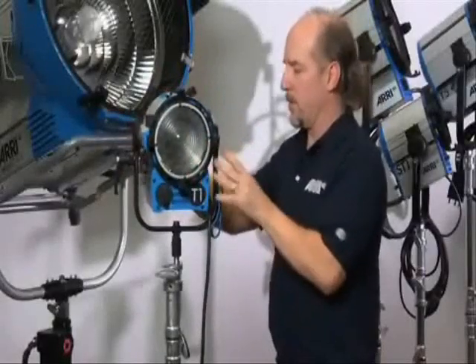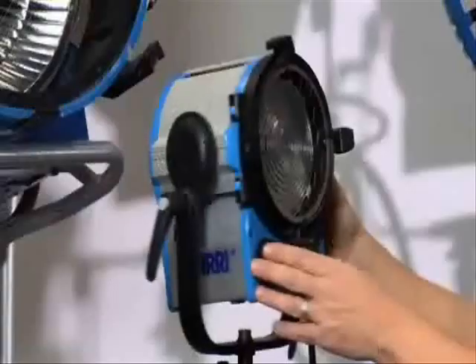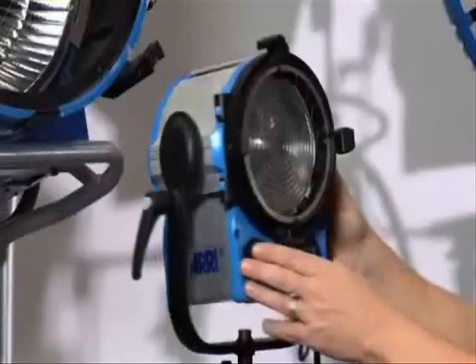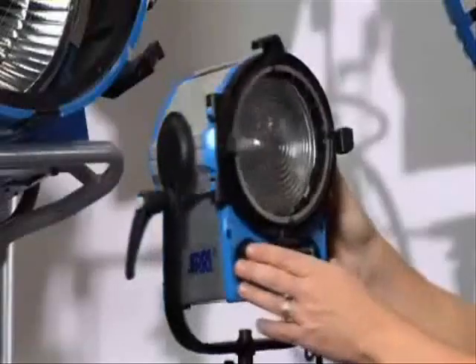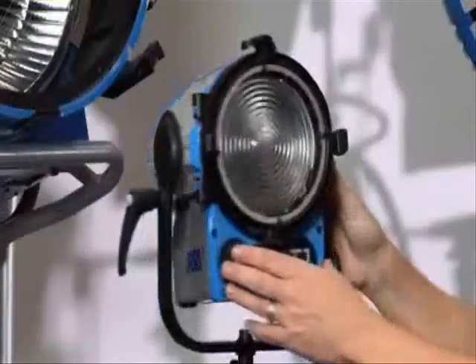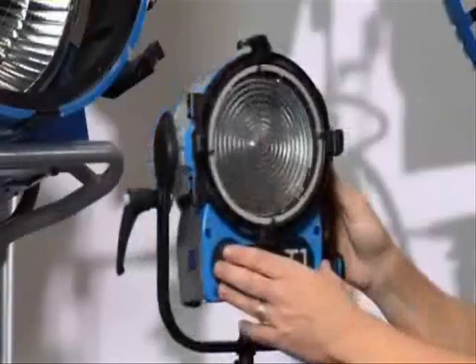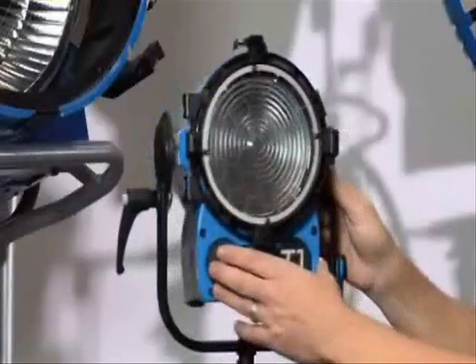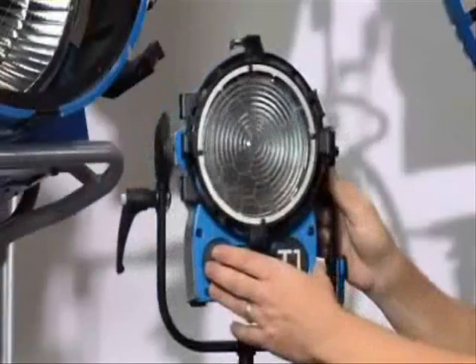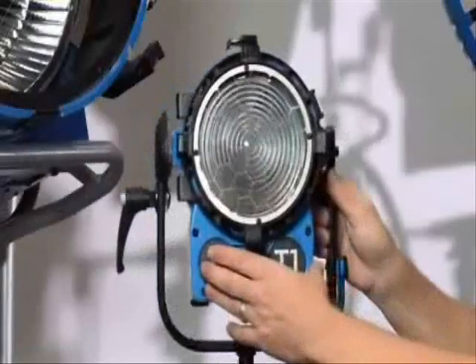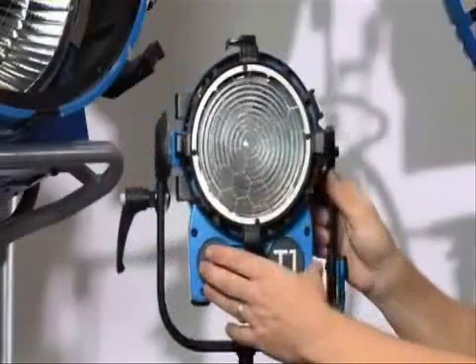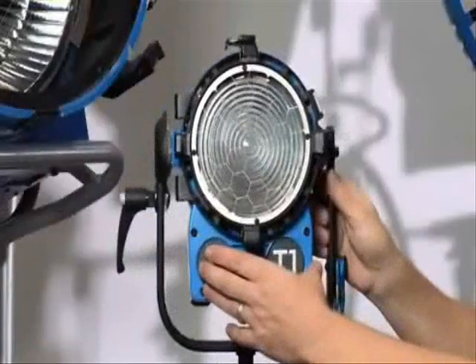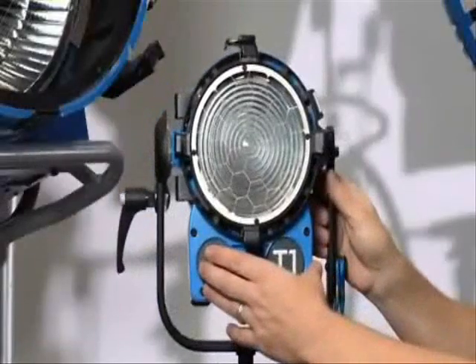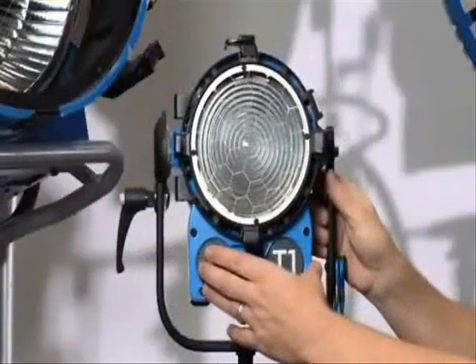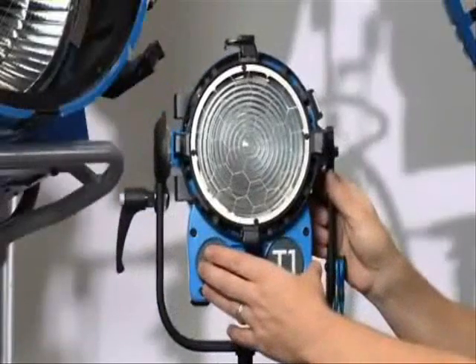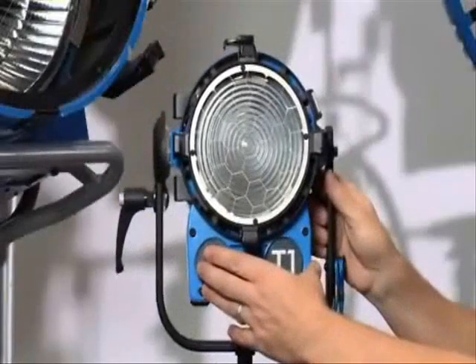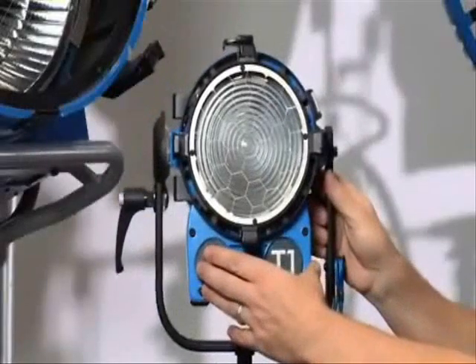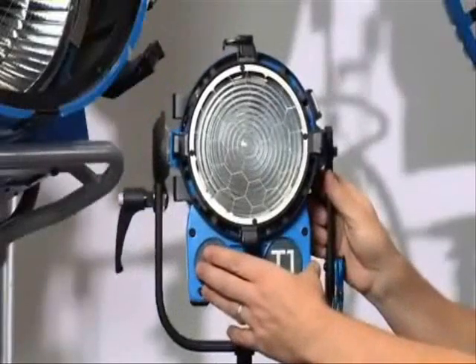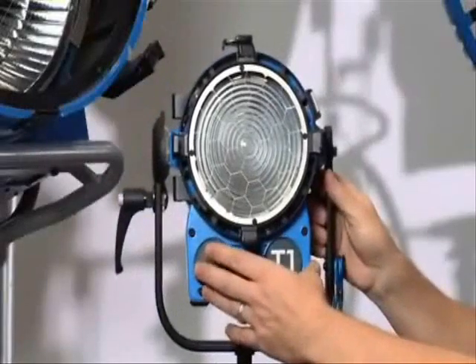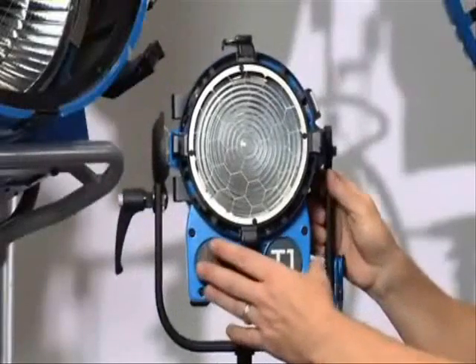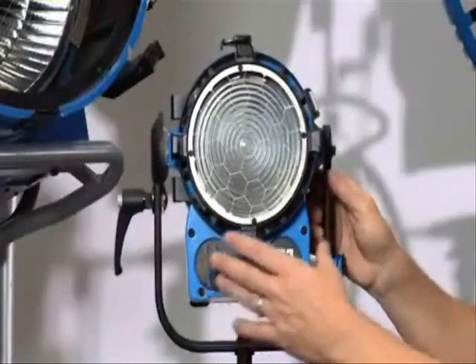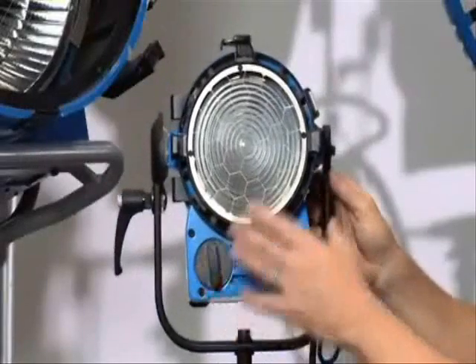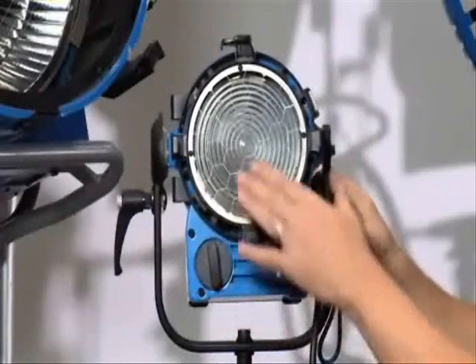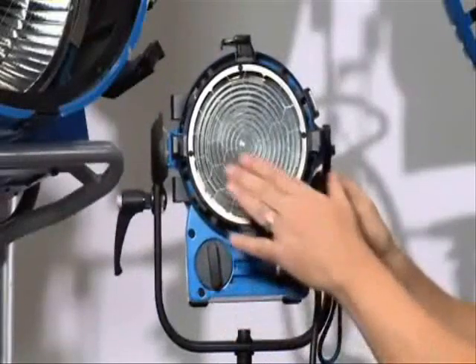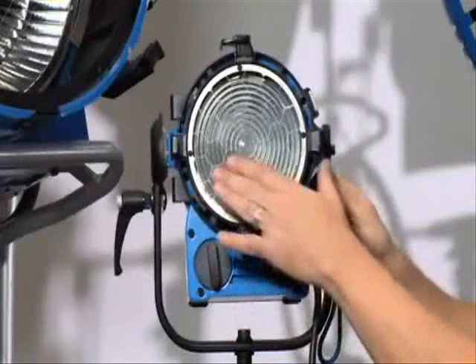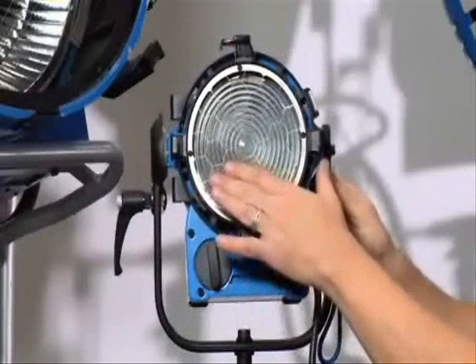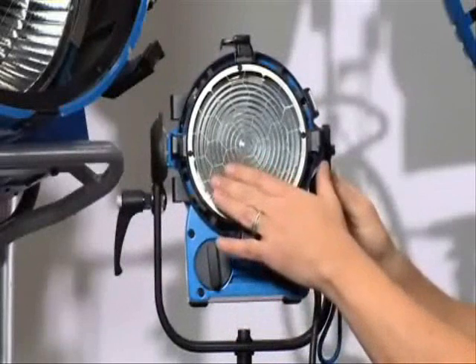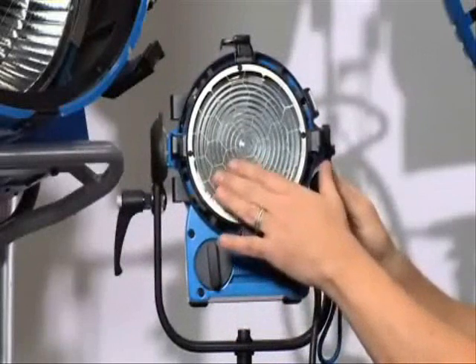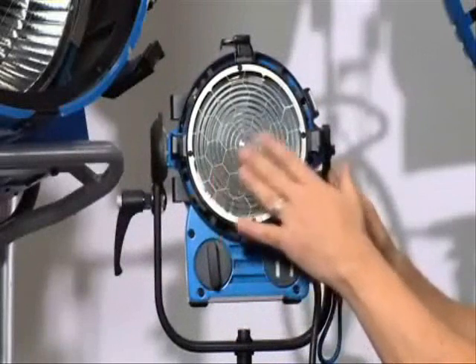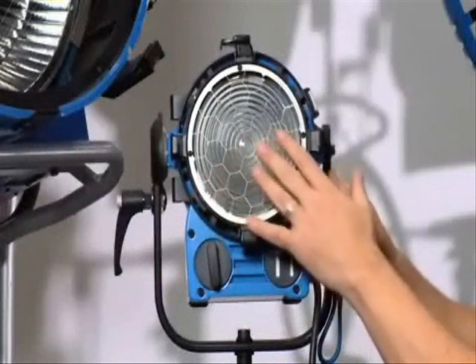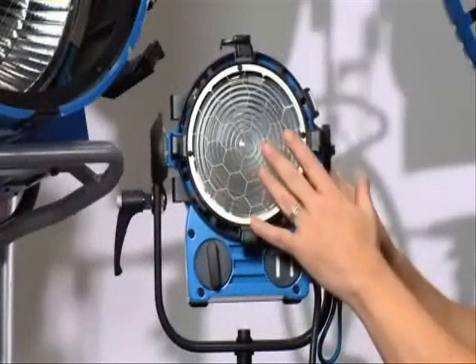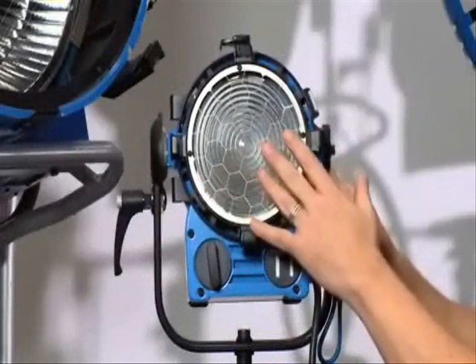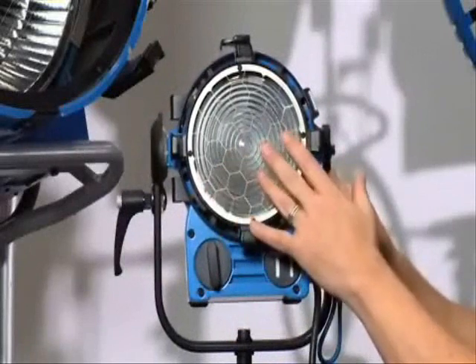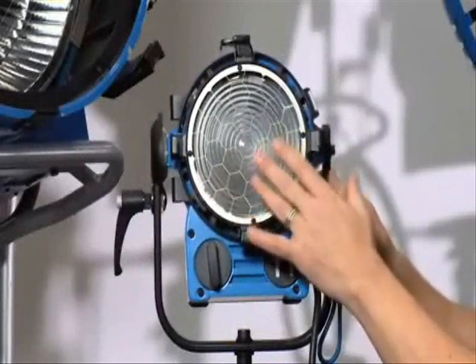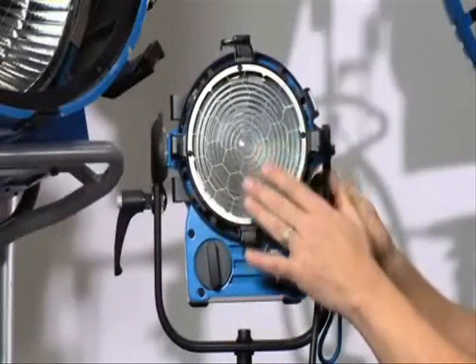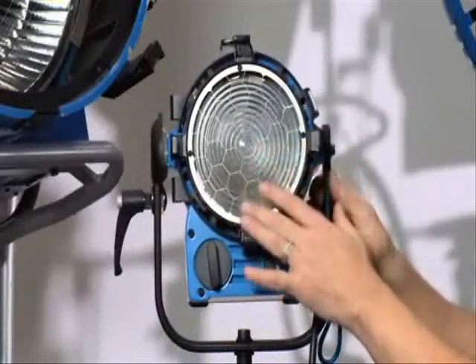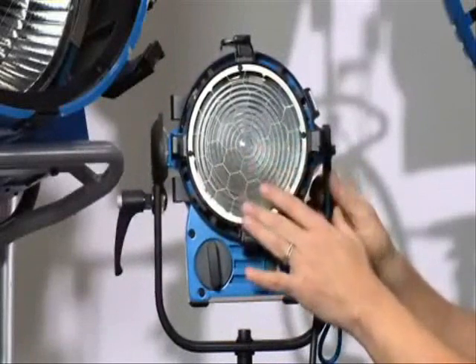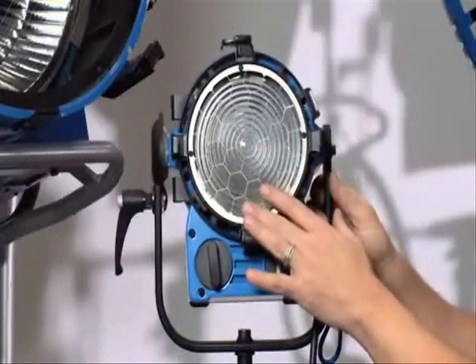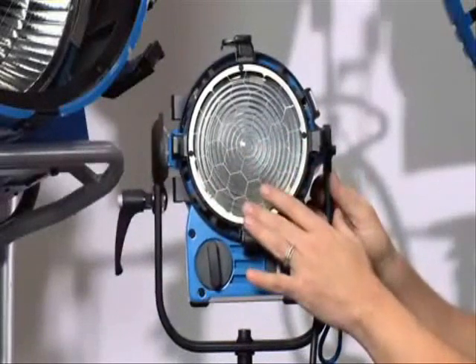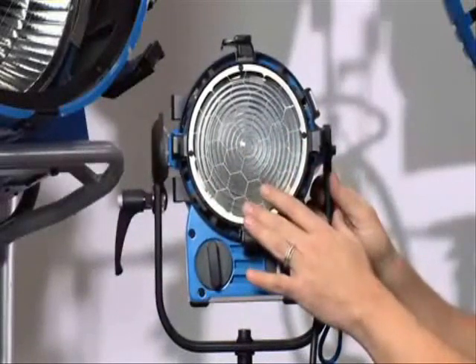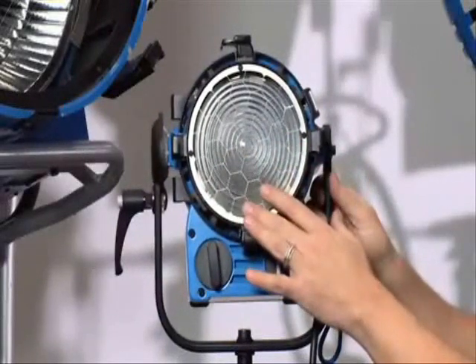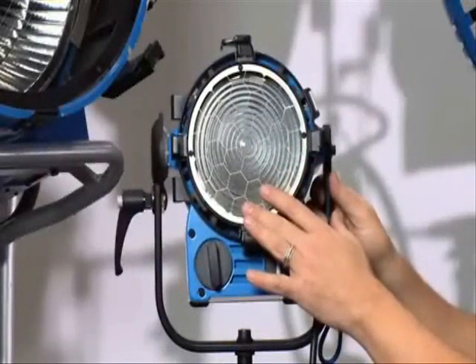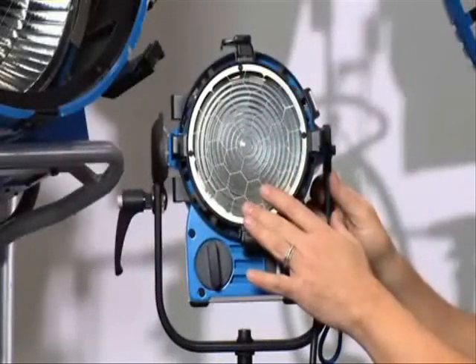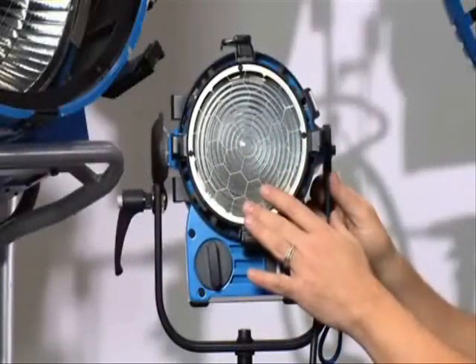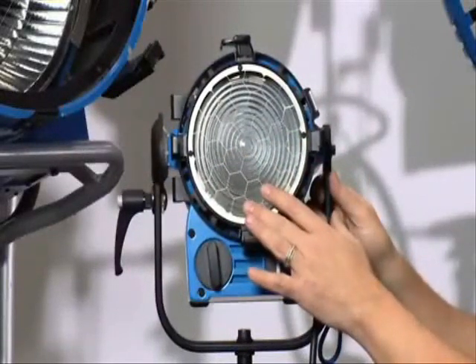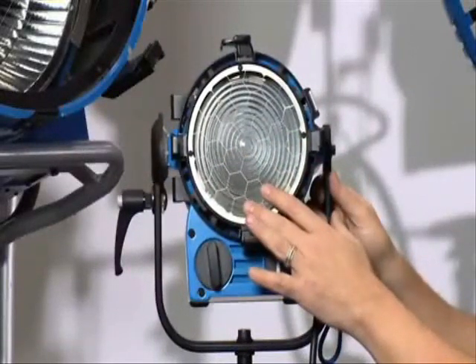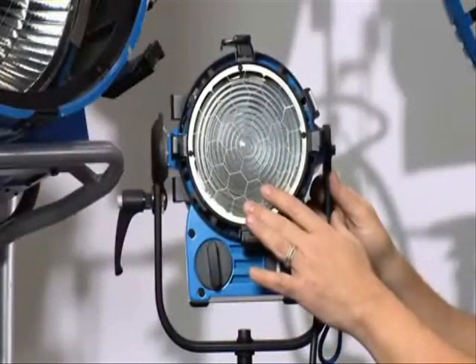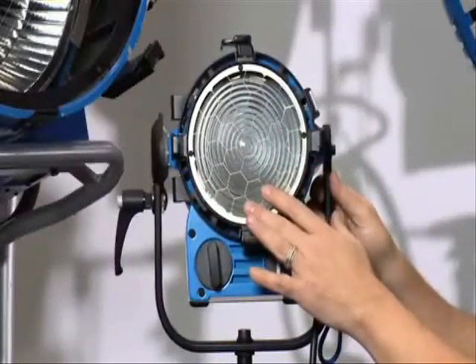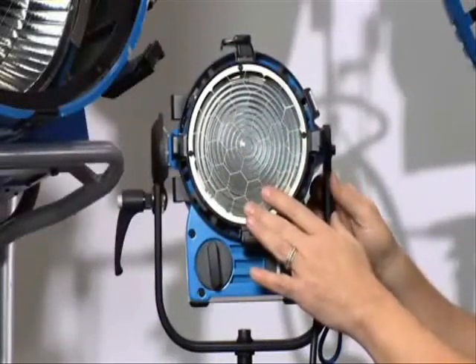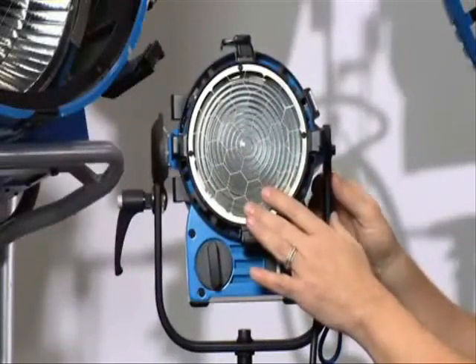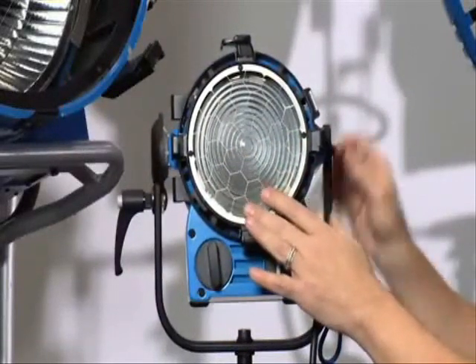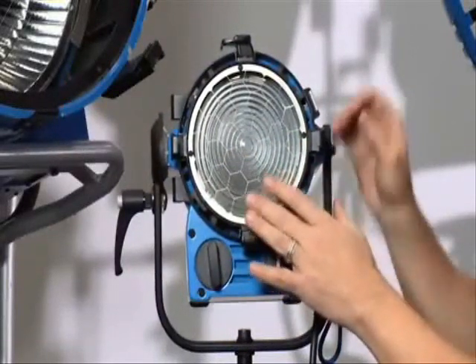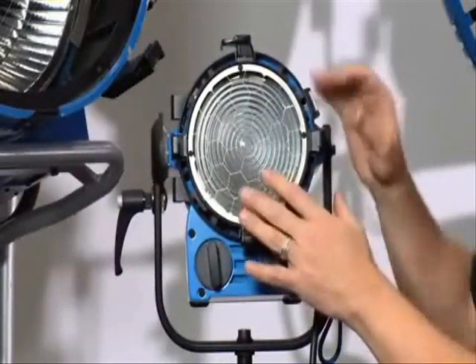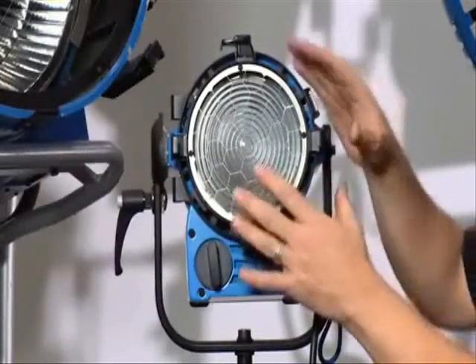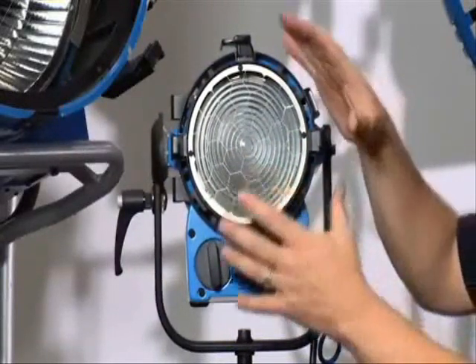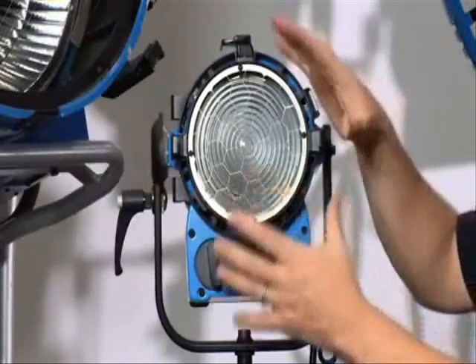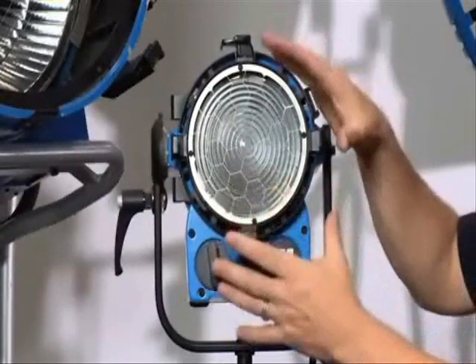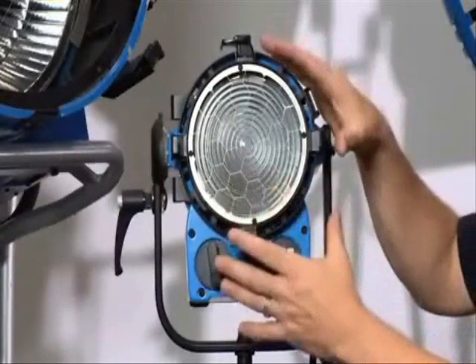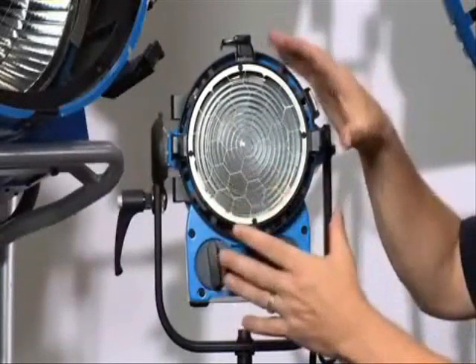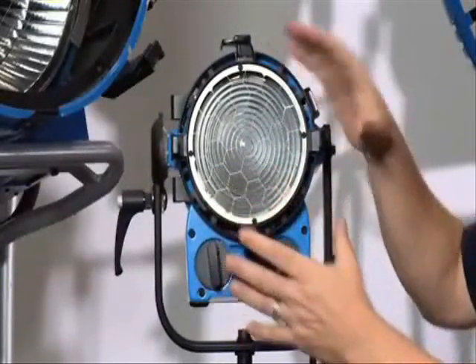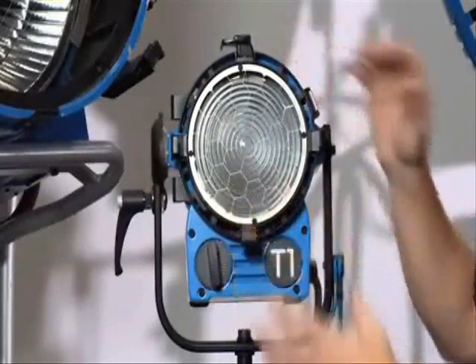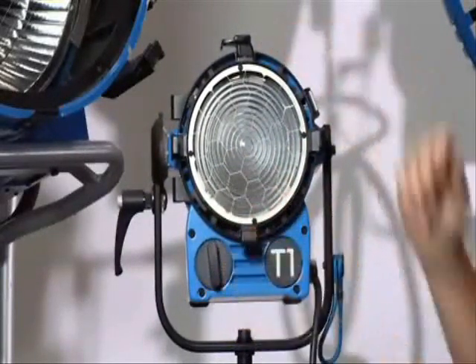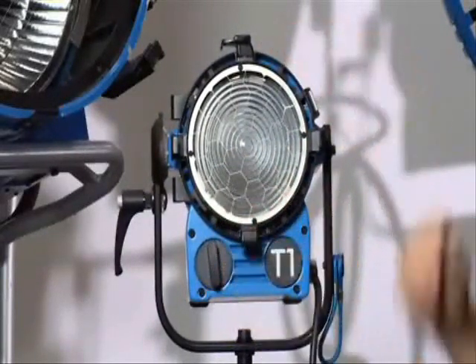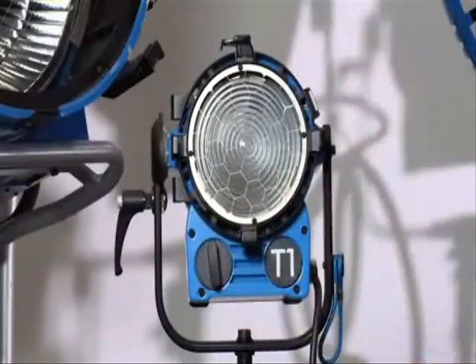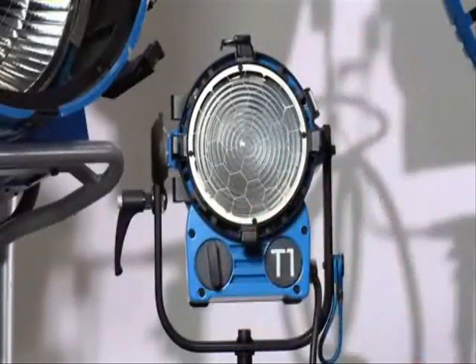One of the improvements that was made is Aries has gone from a 5-inch to a 6-inch Fresnel lens without changing the physical size of the instrument.